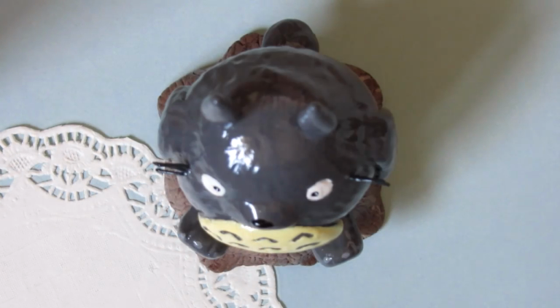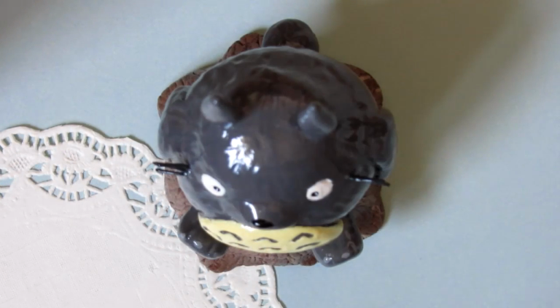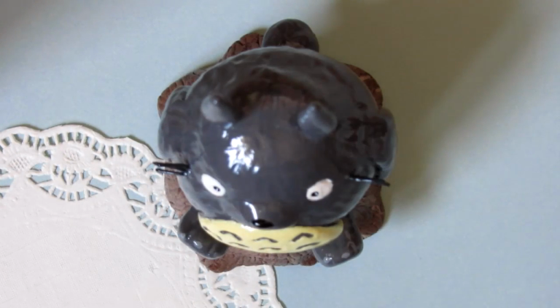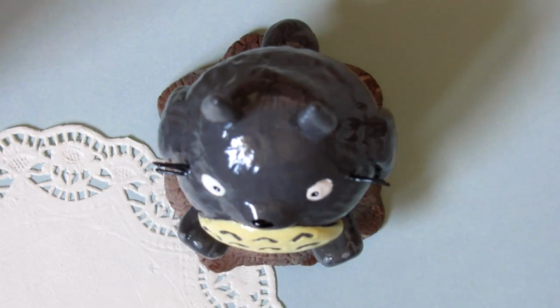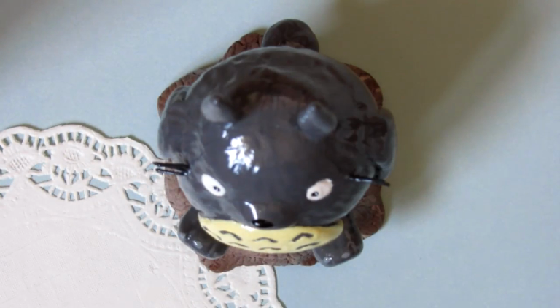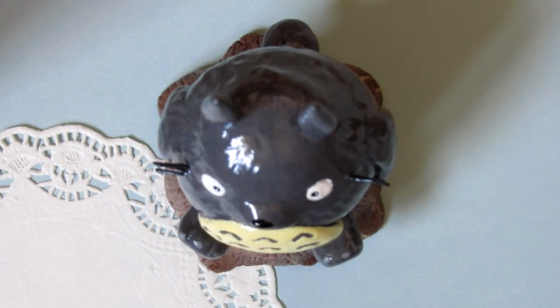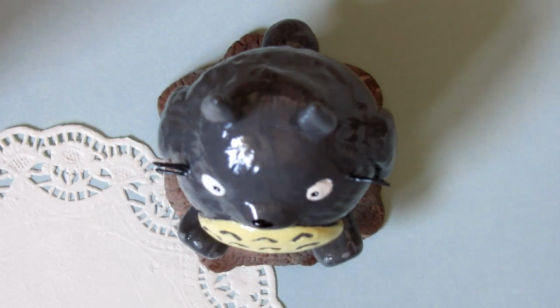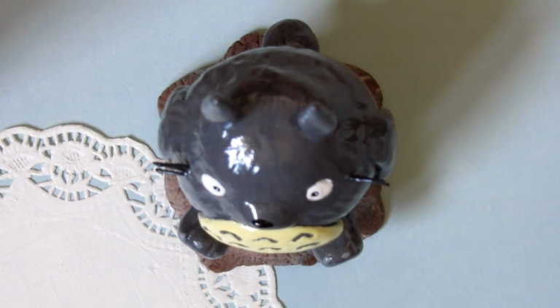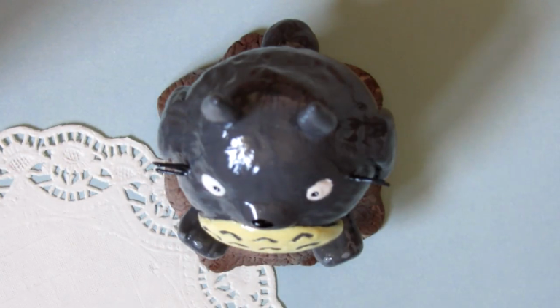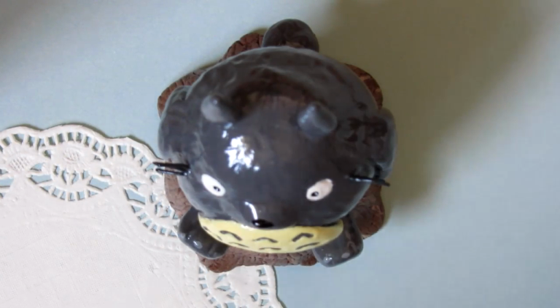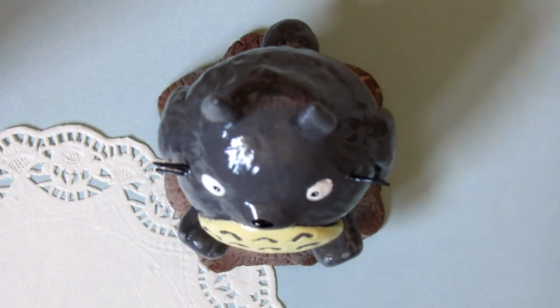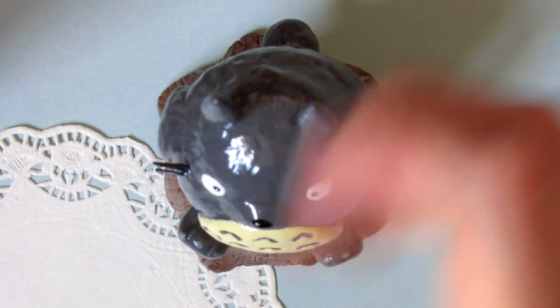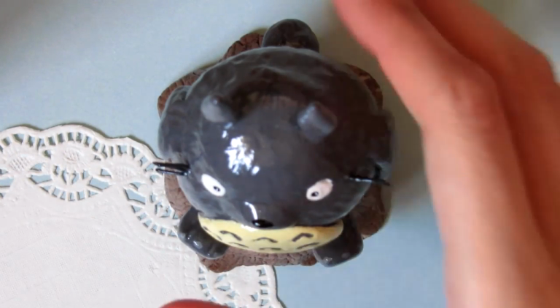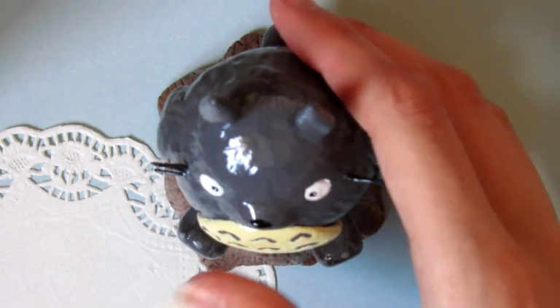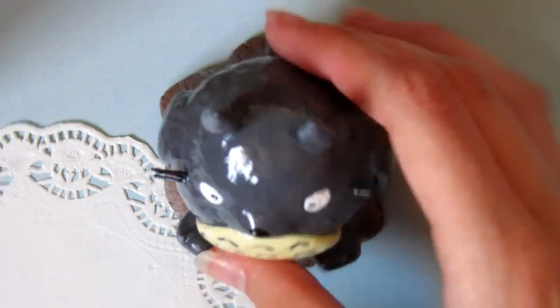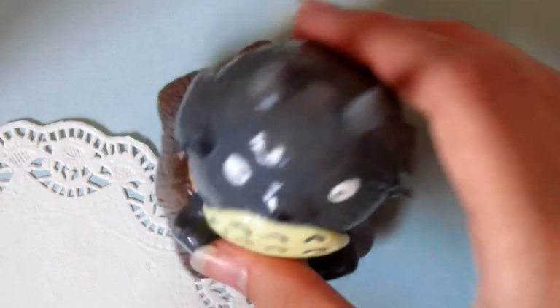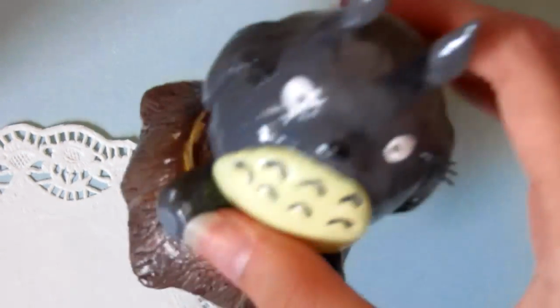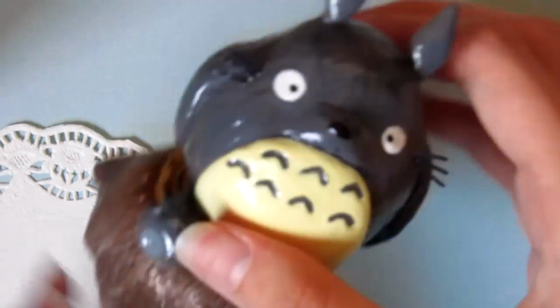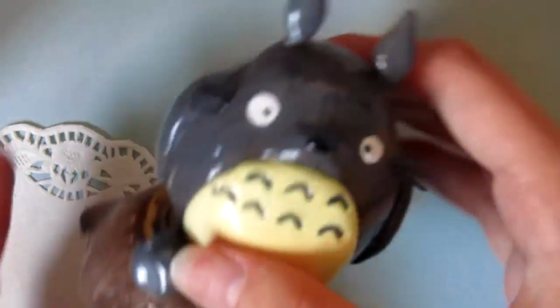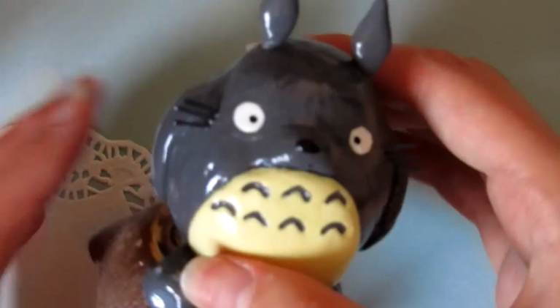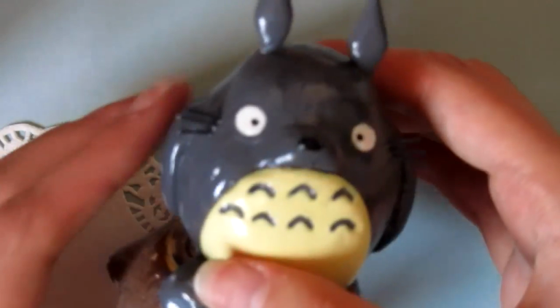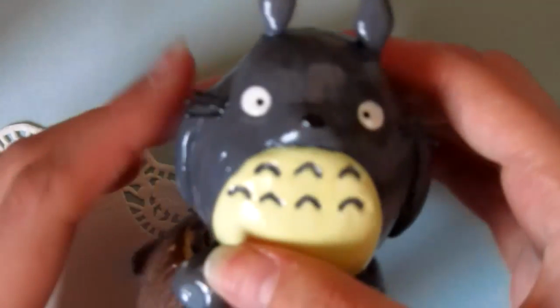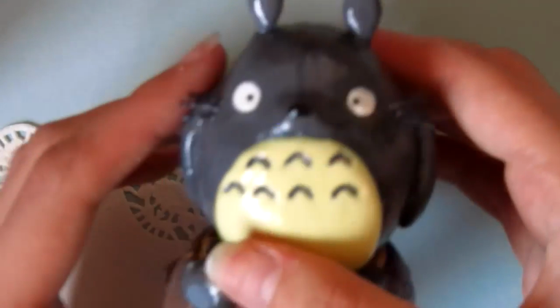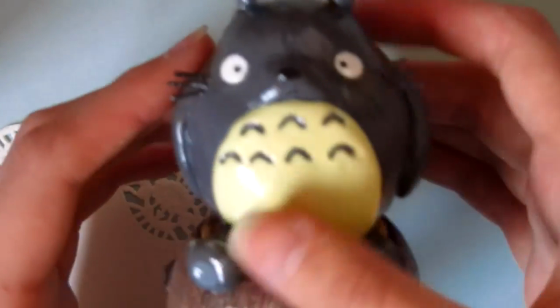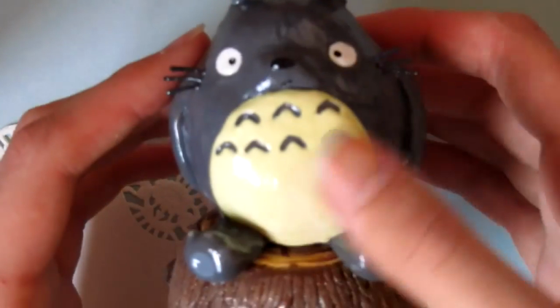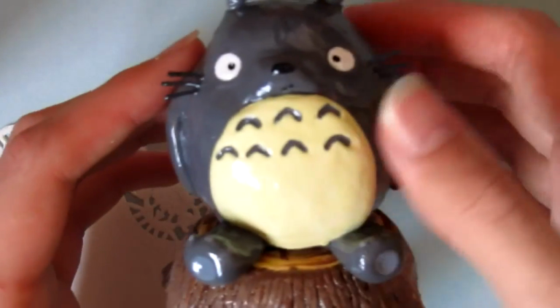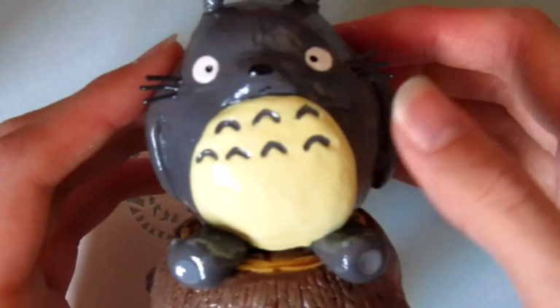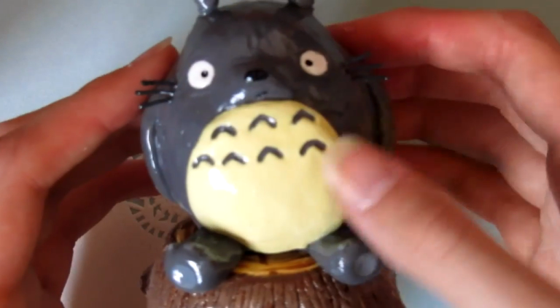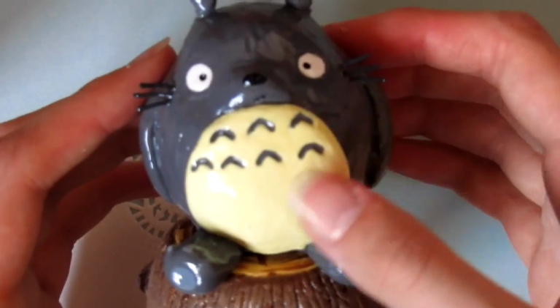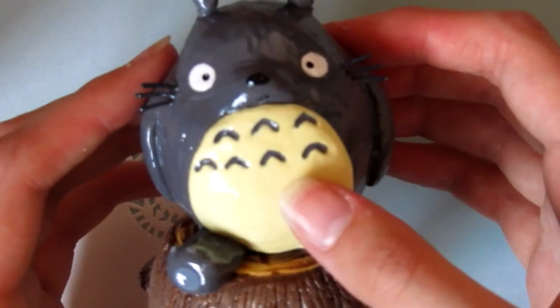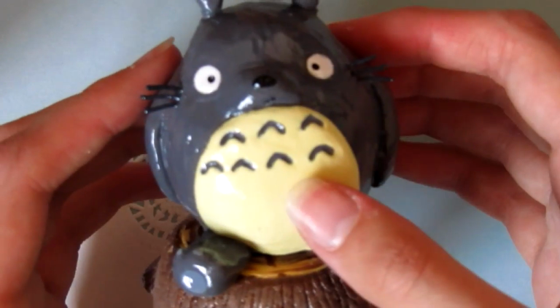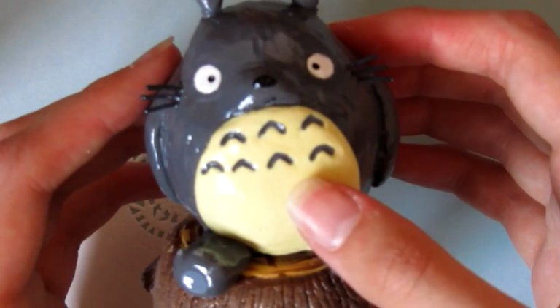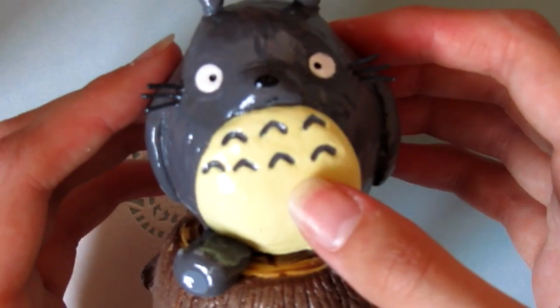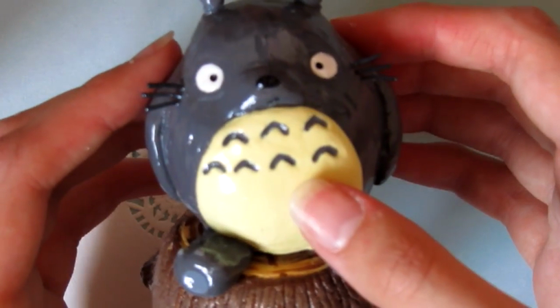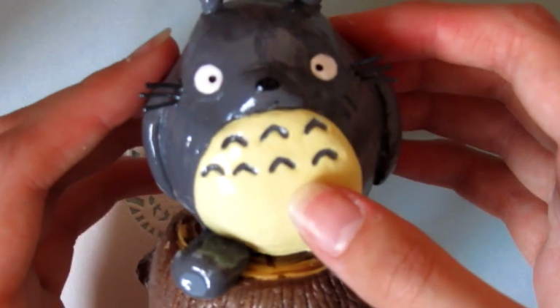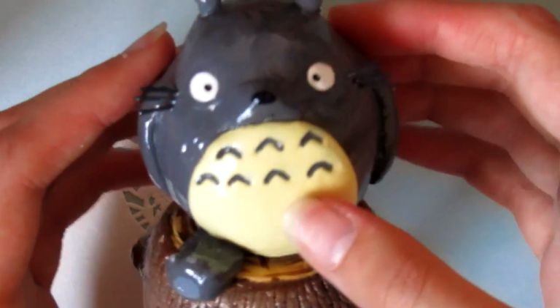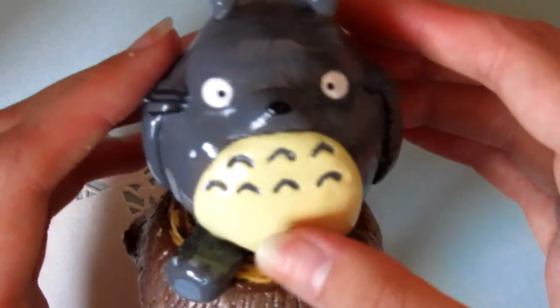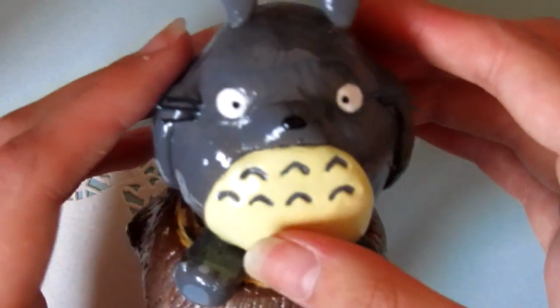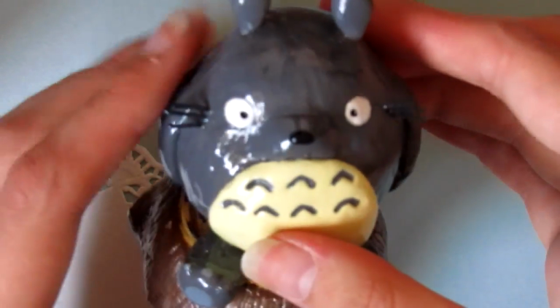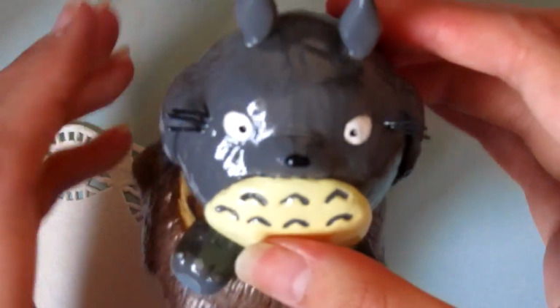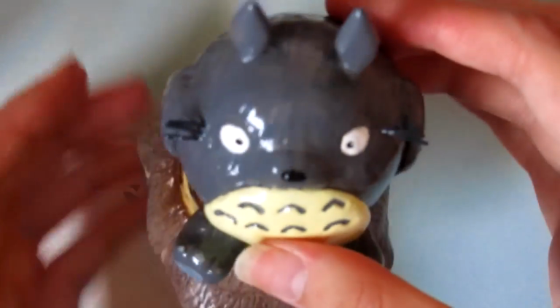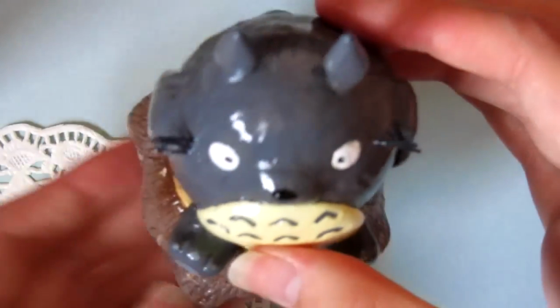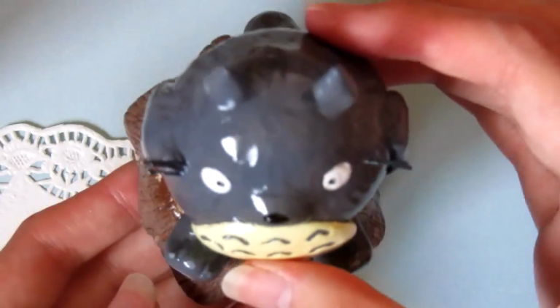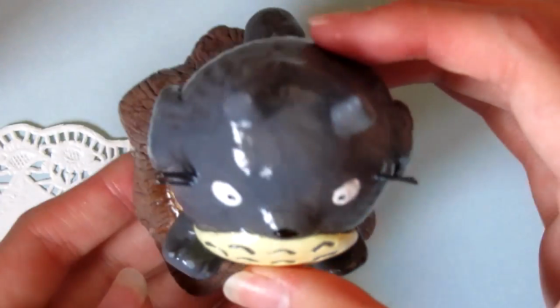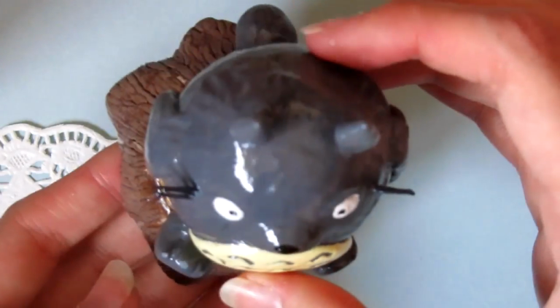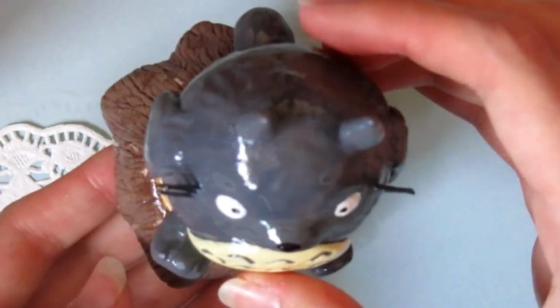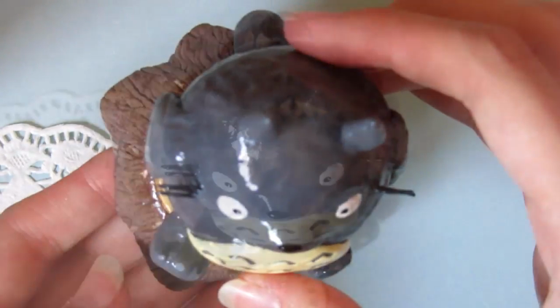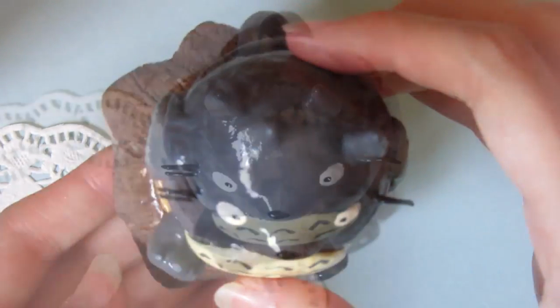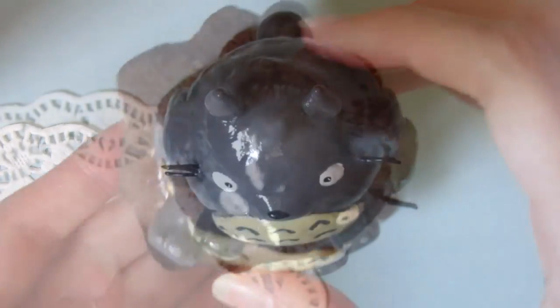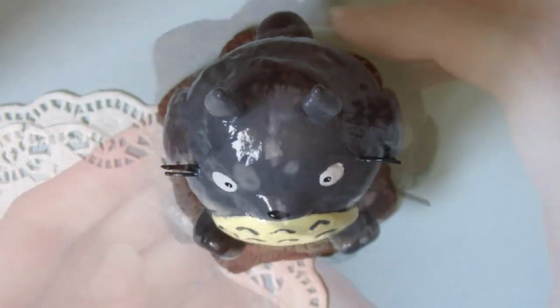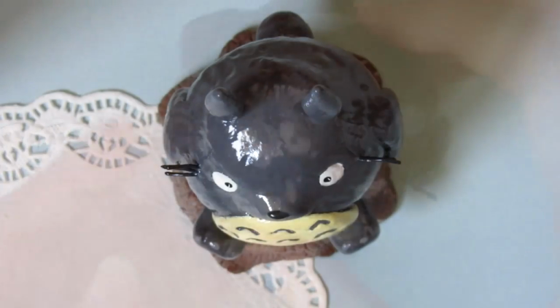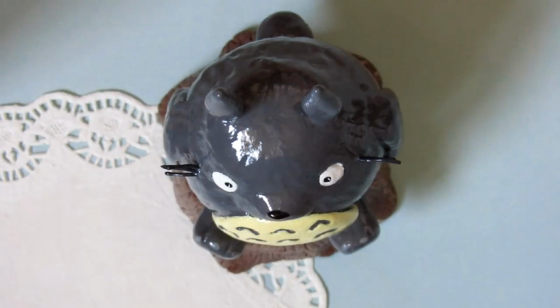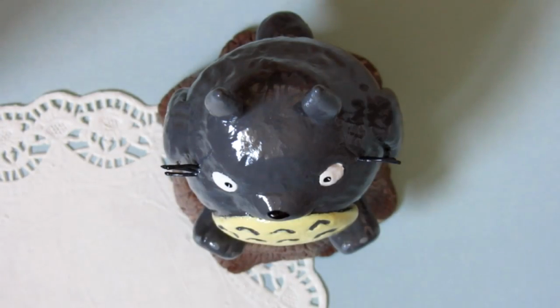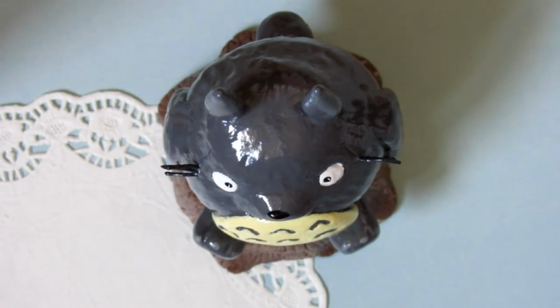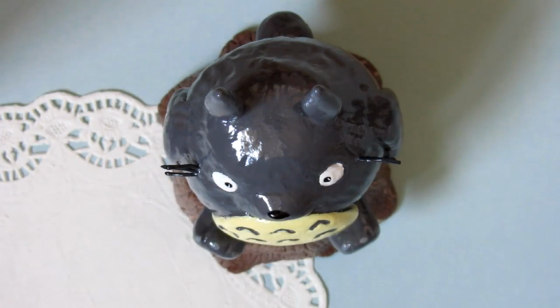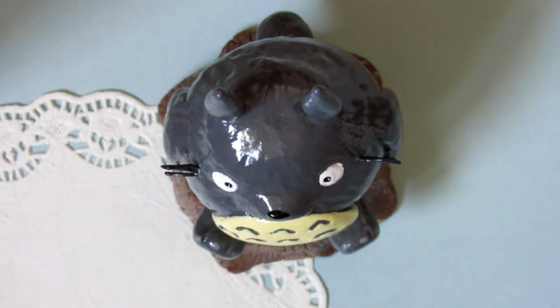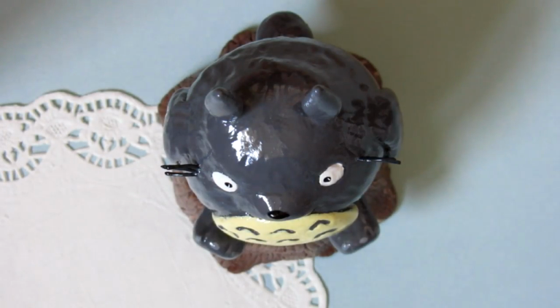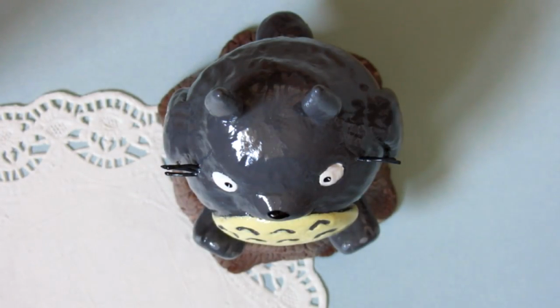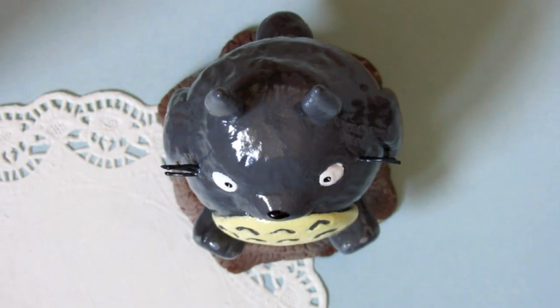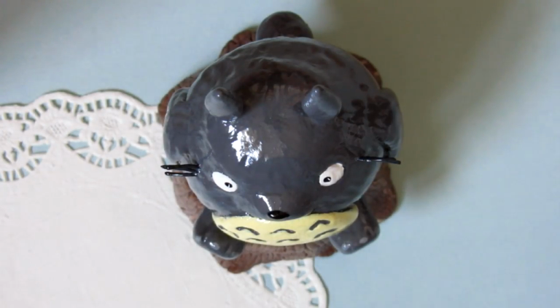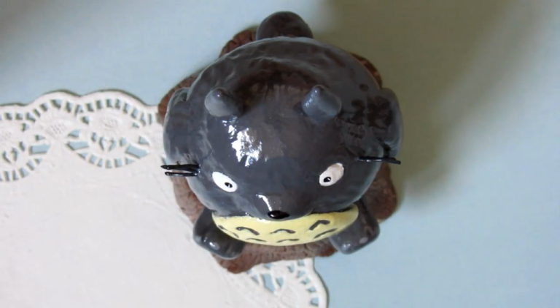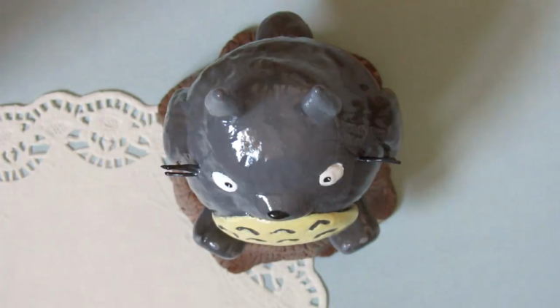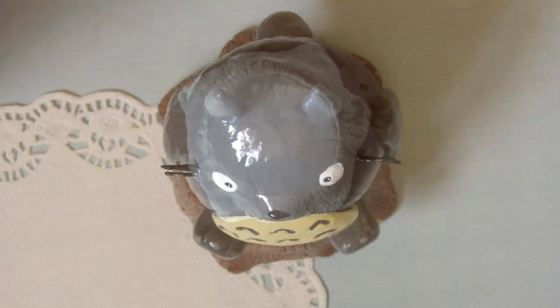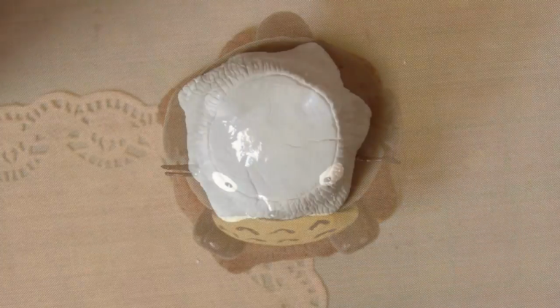I didn't actually film me sculpting this figurine but I did film painting. I hope you enjoy this kind of random video.